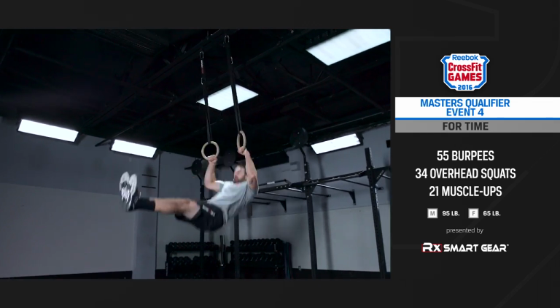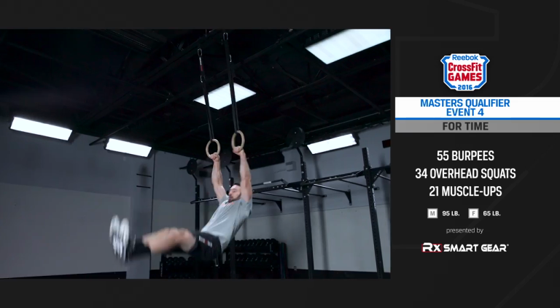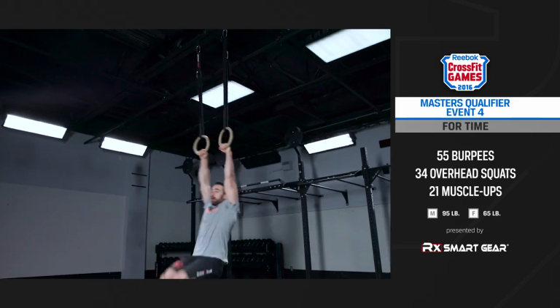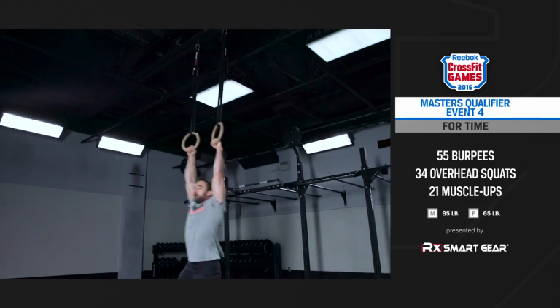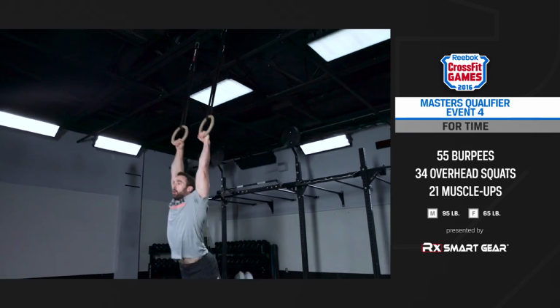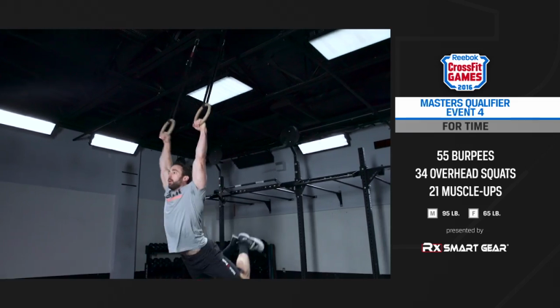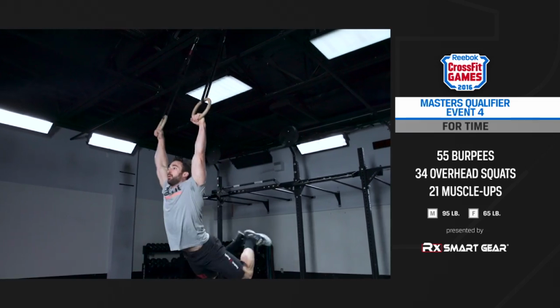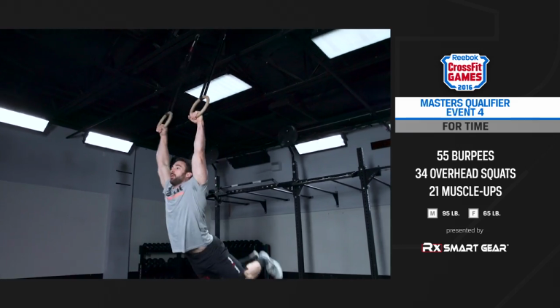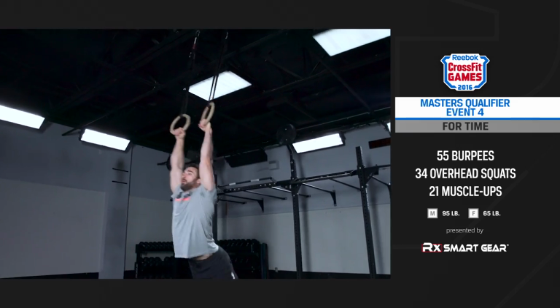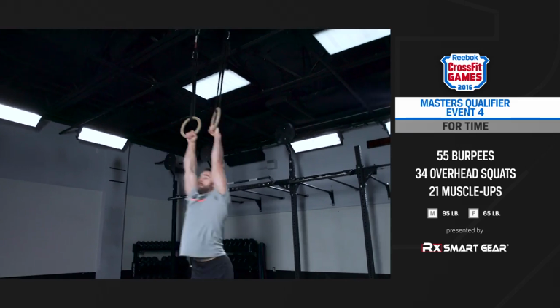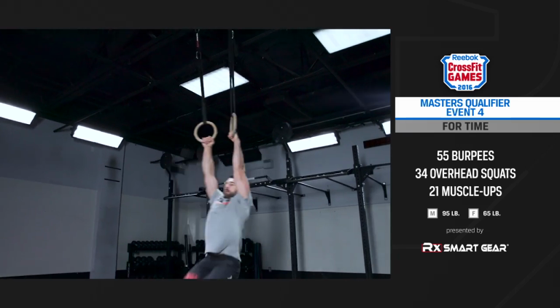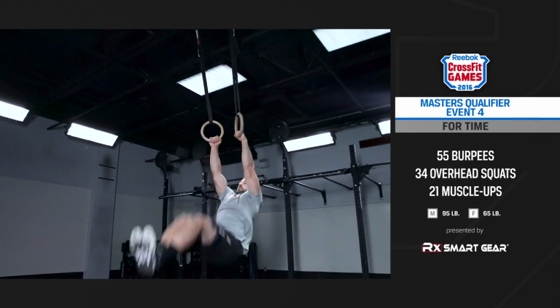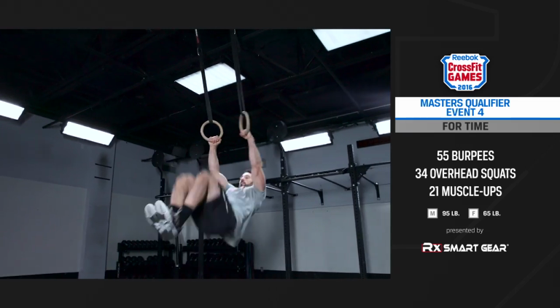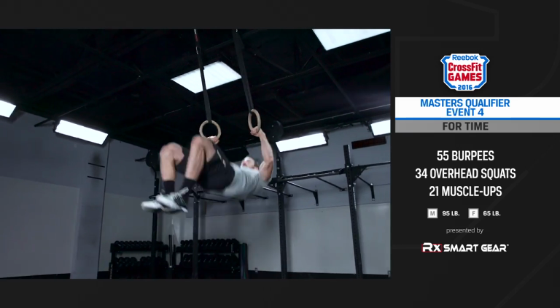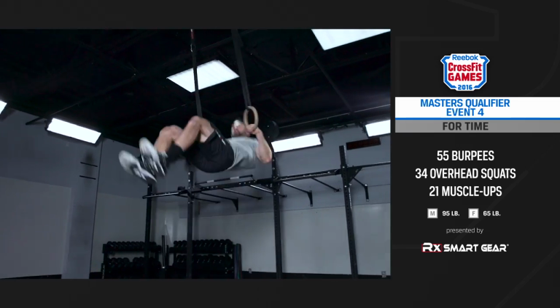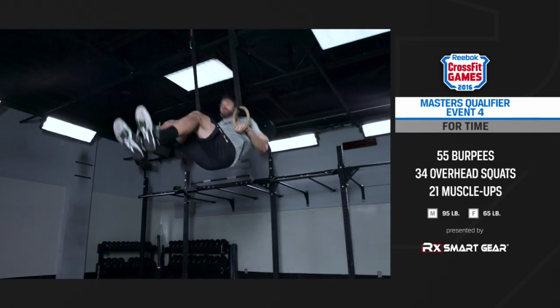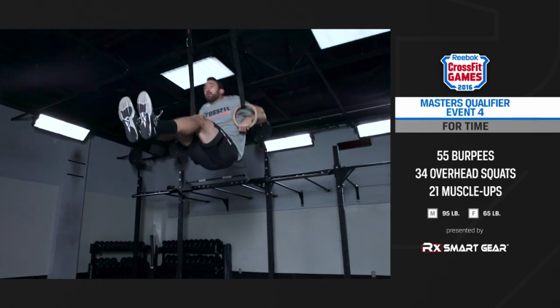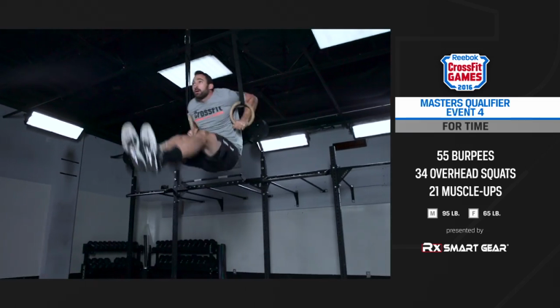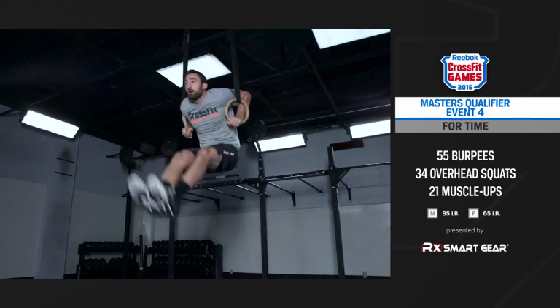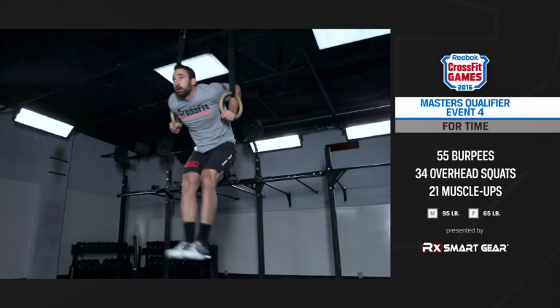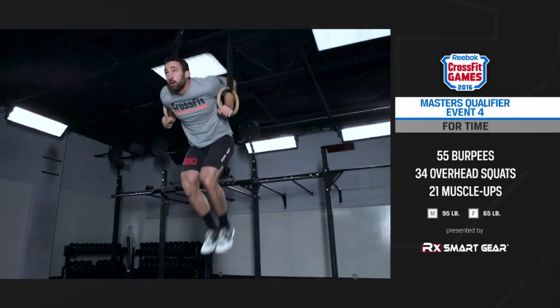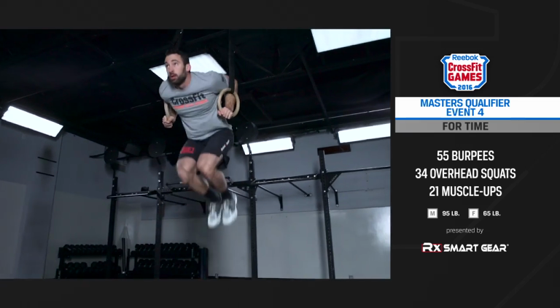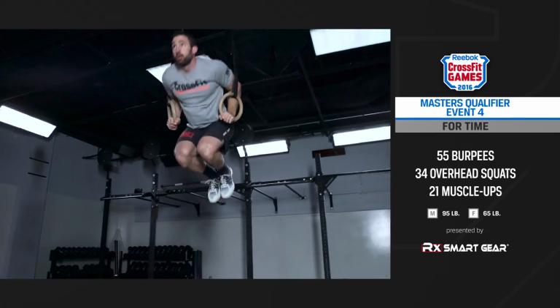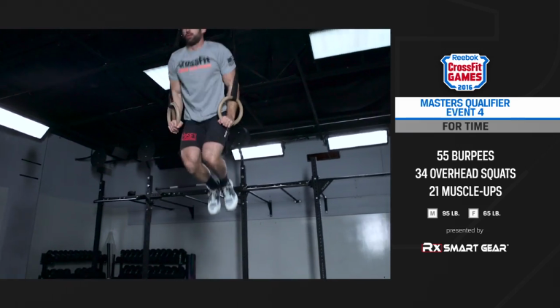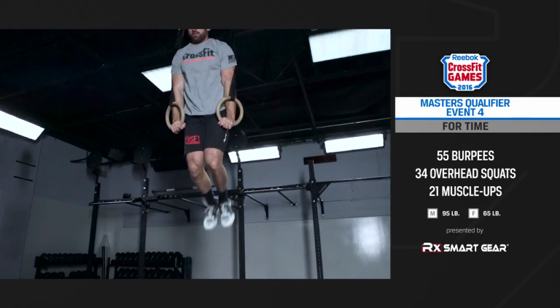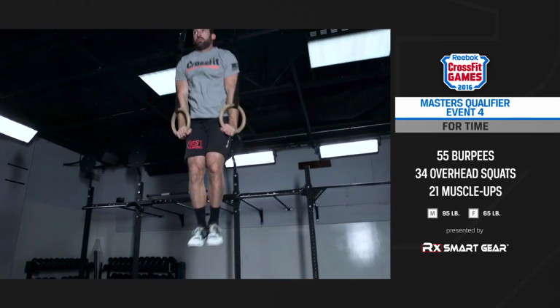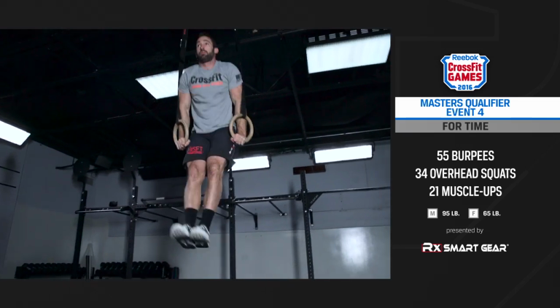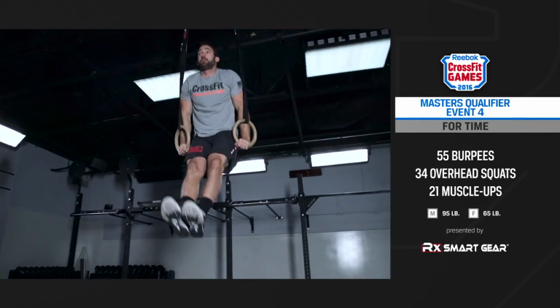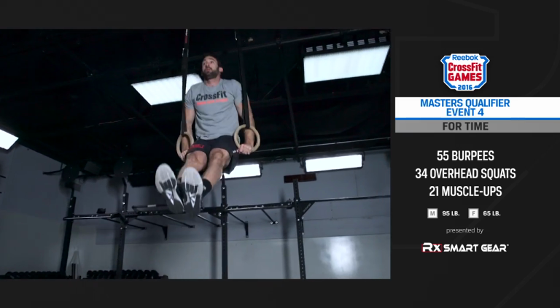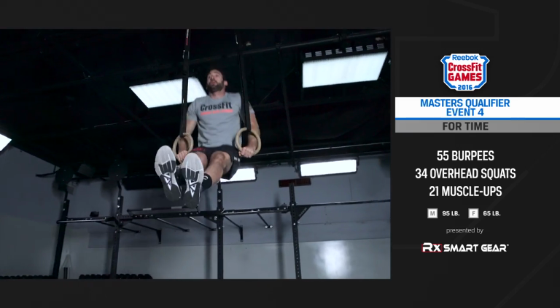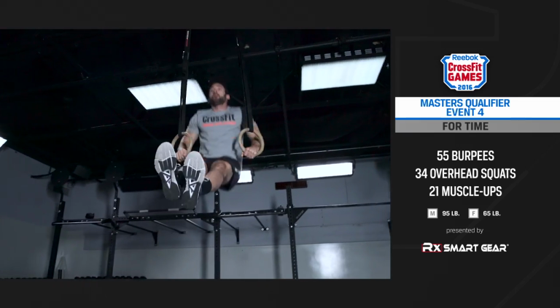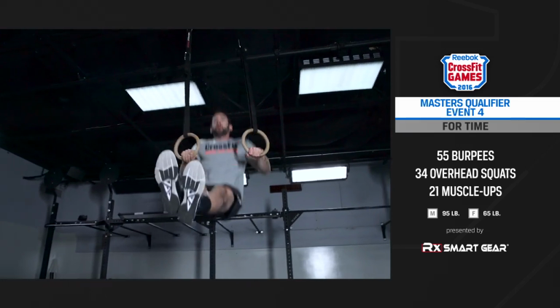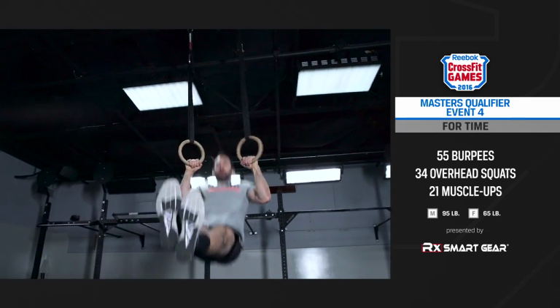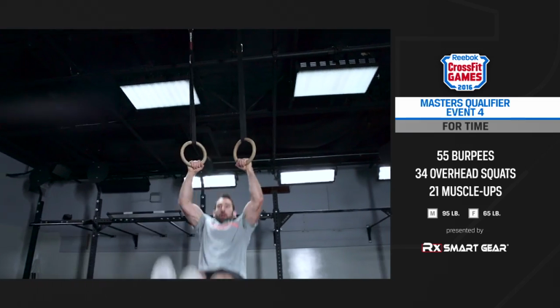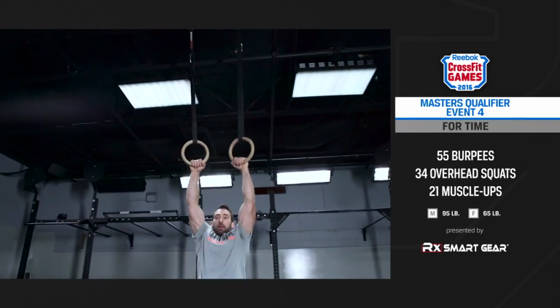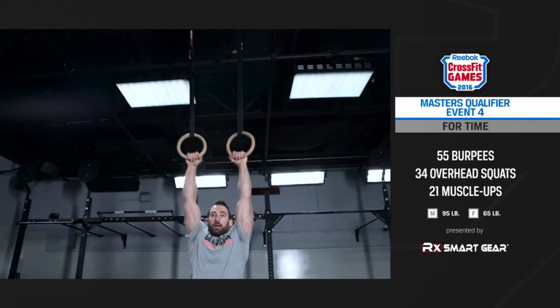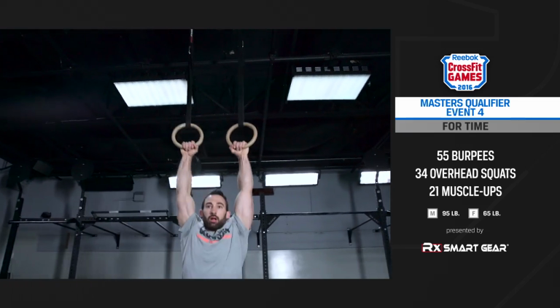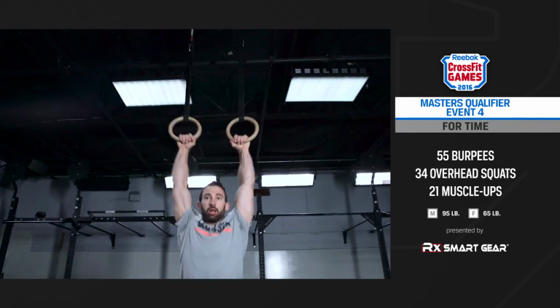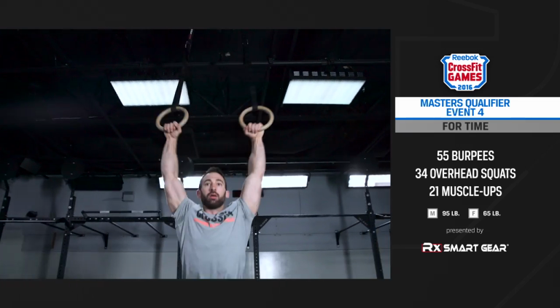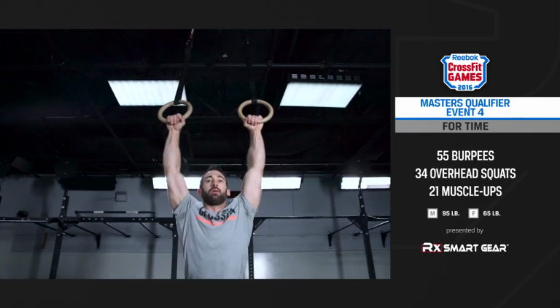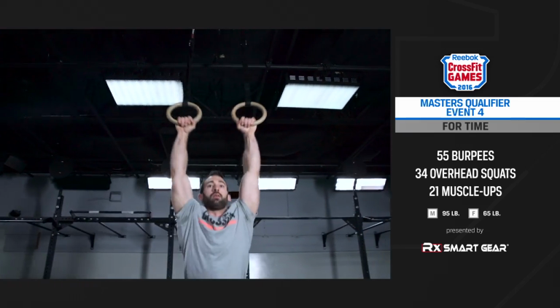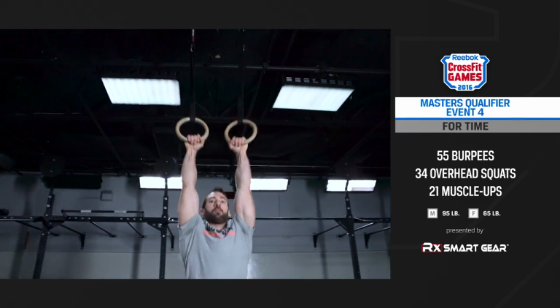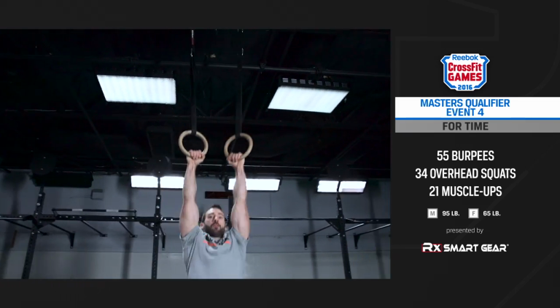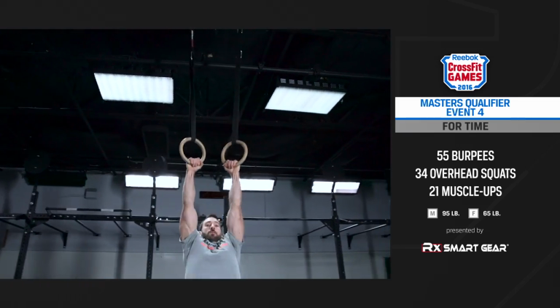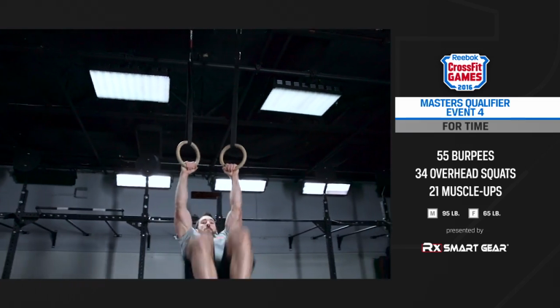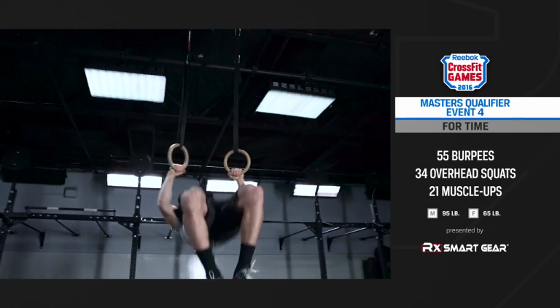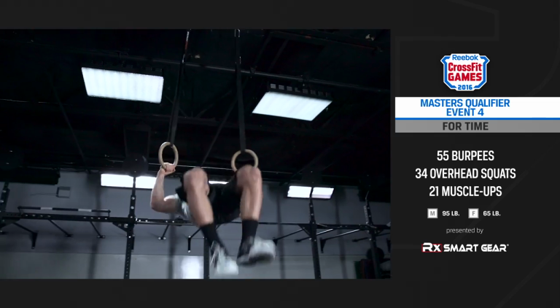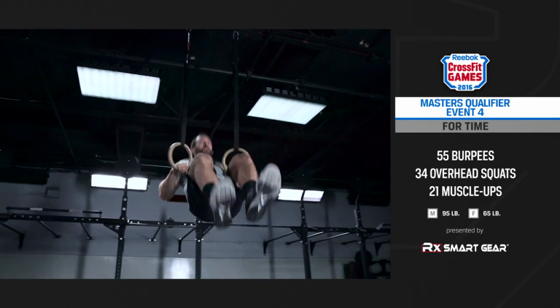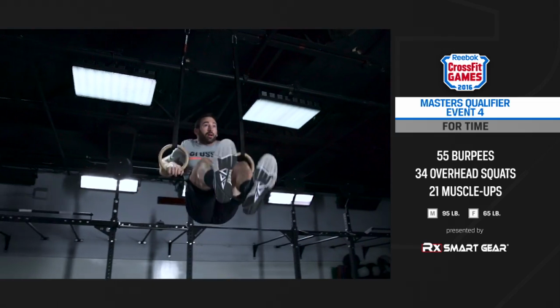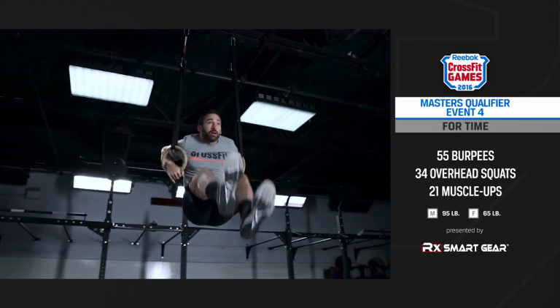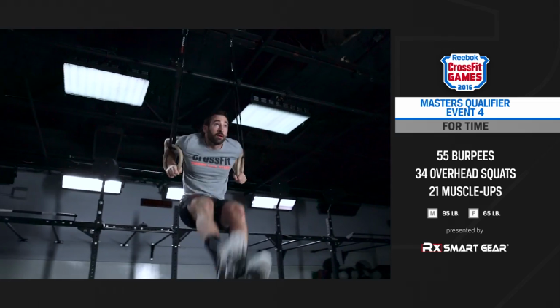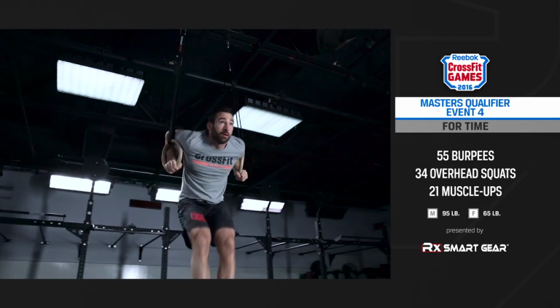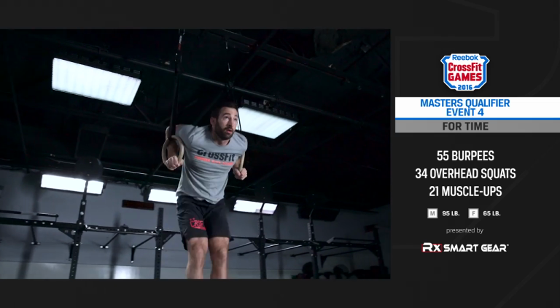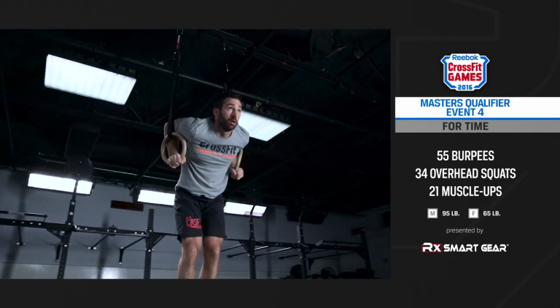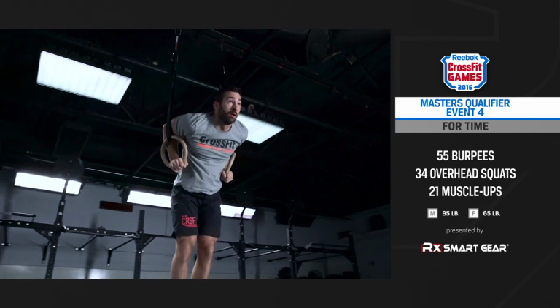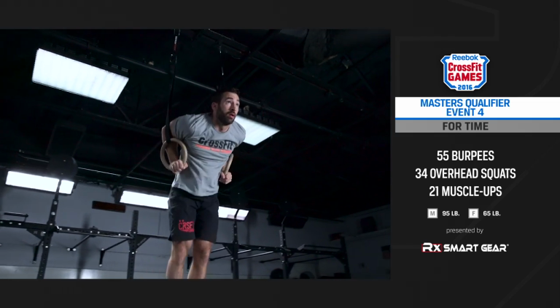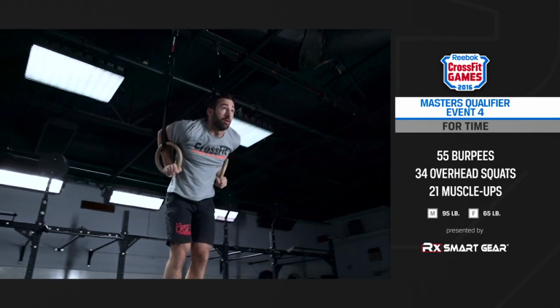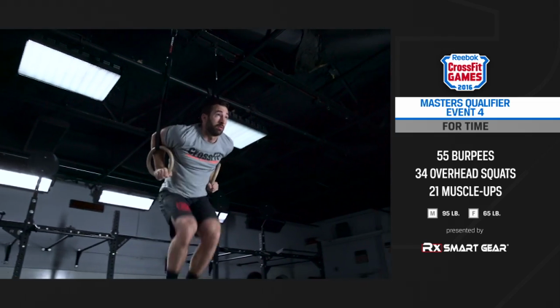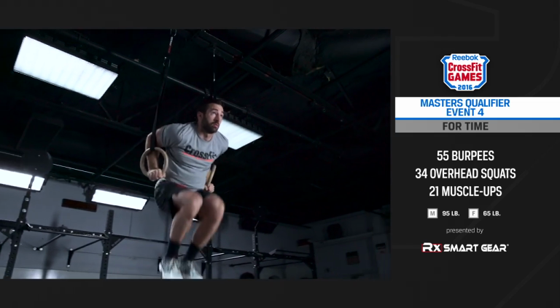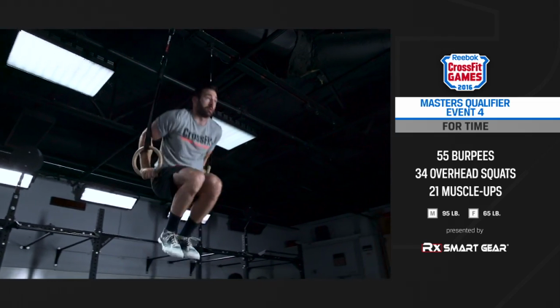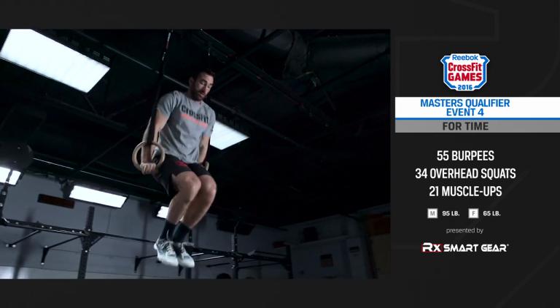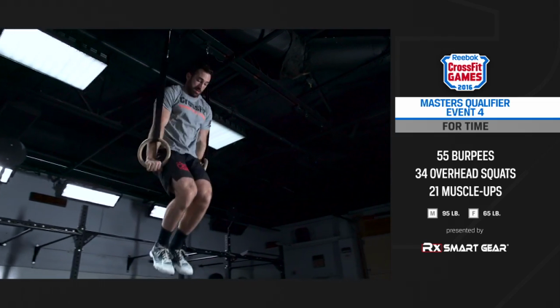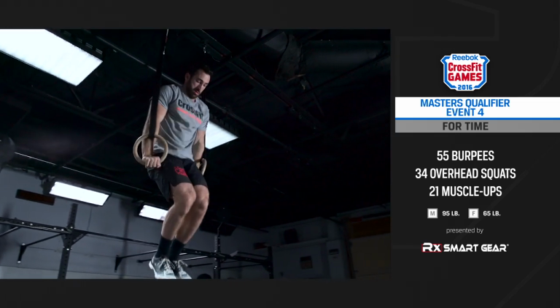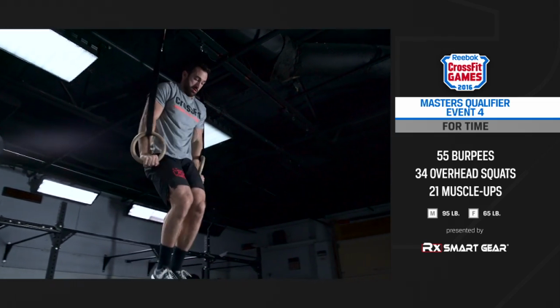Complete details of the workout and movements can be found in the downloadable PDF of the event description and scorecard.